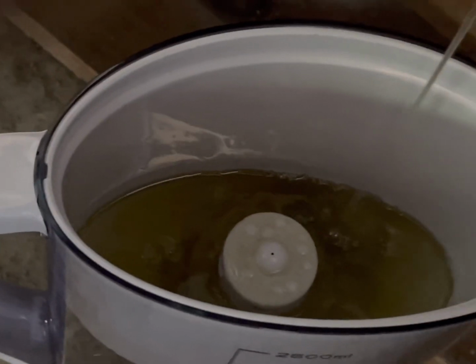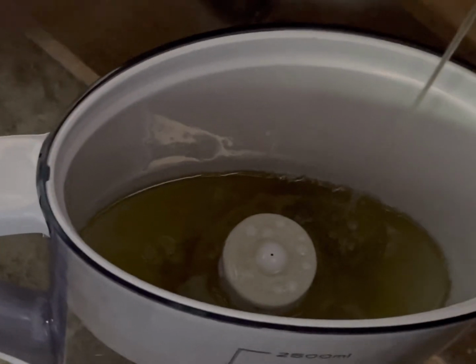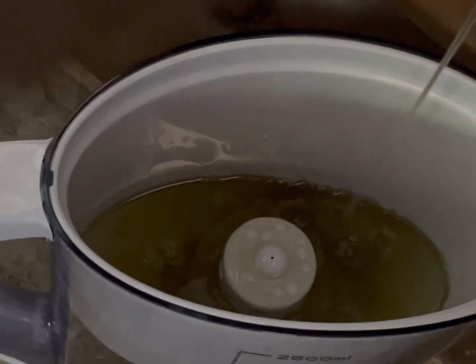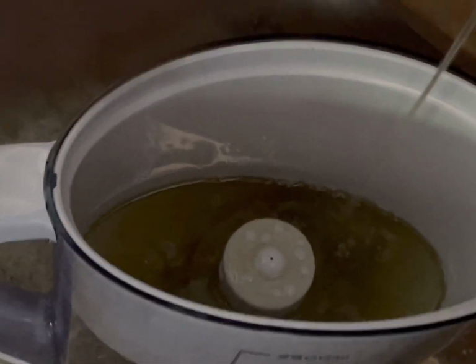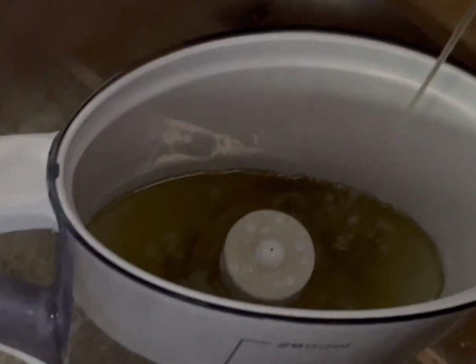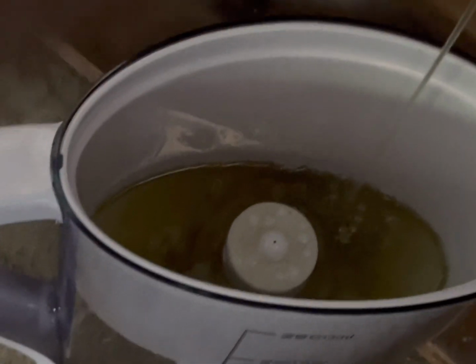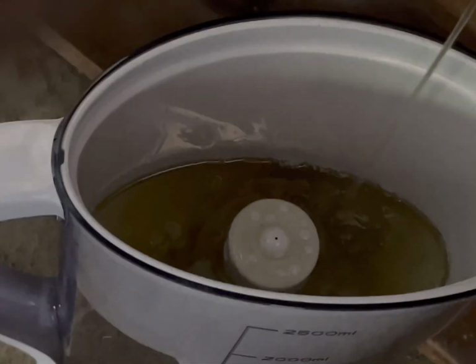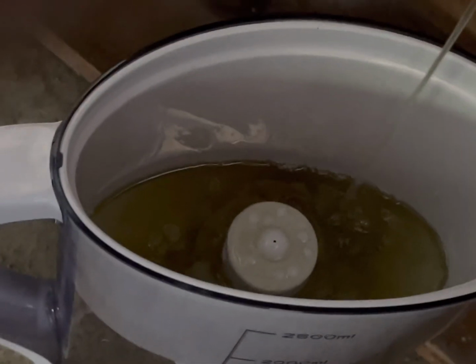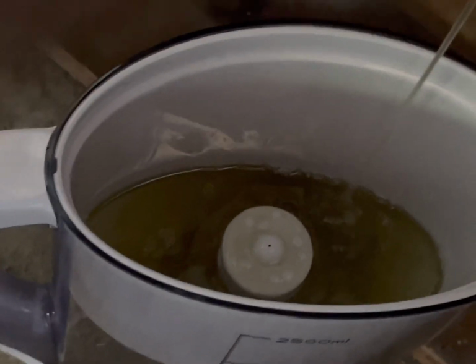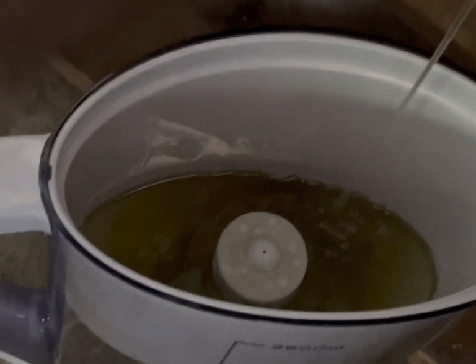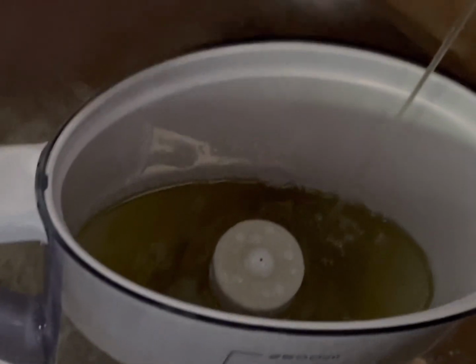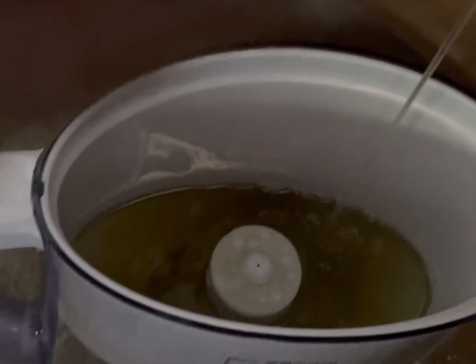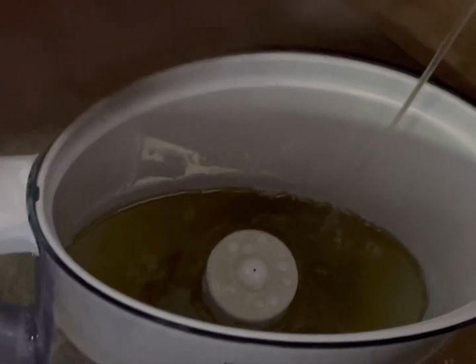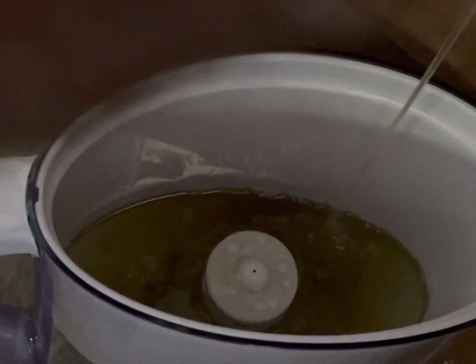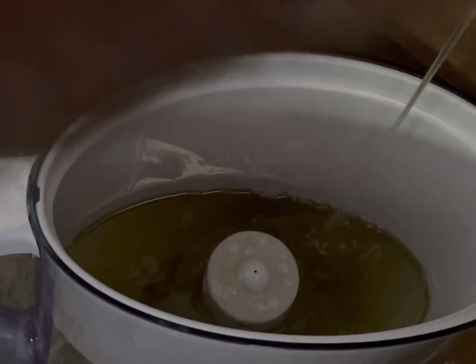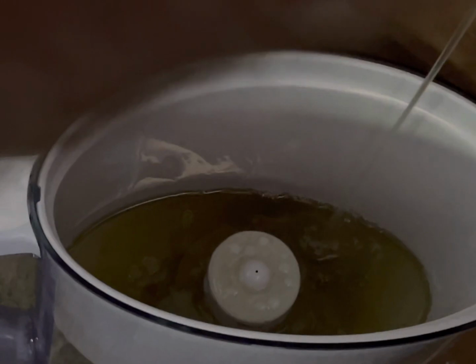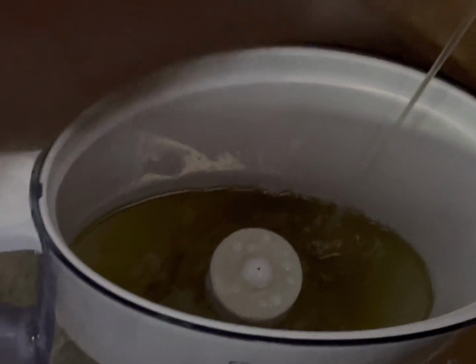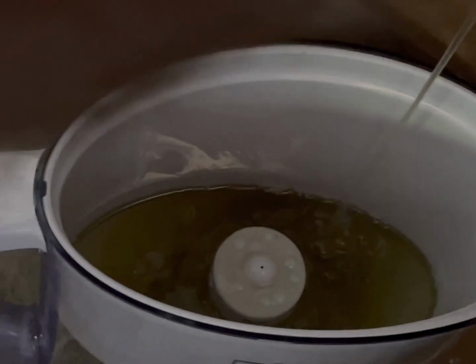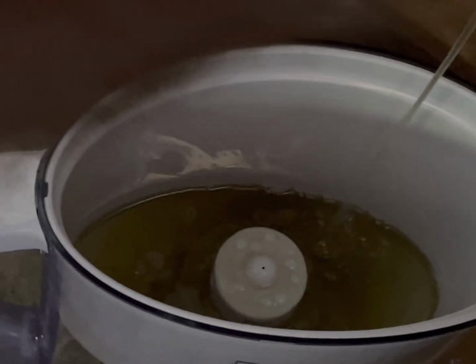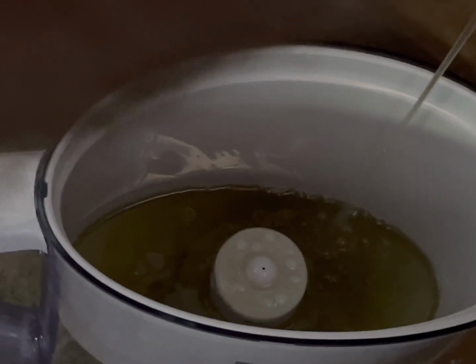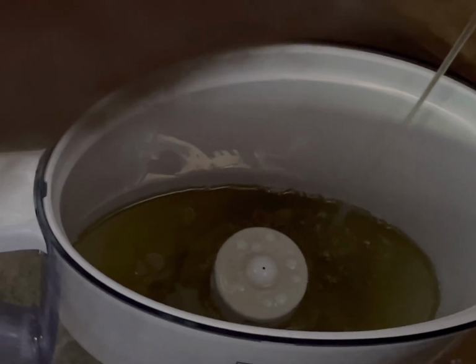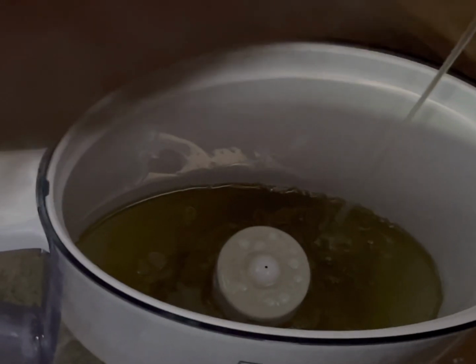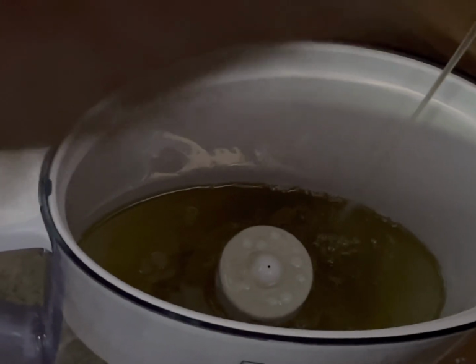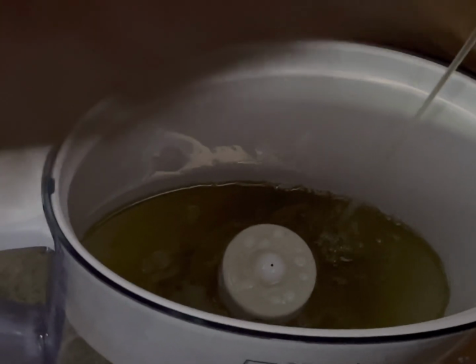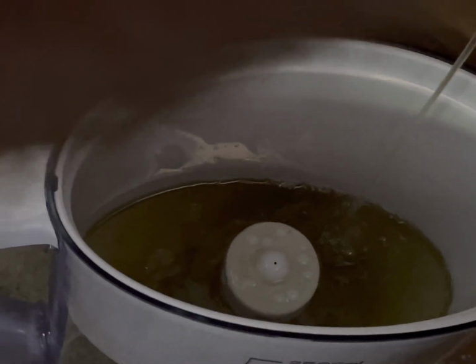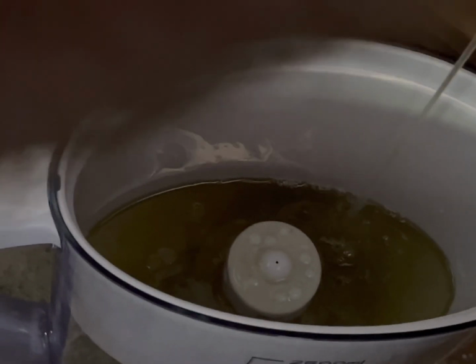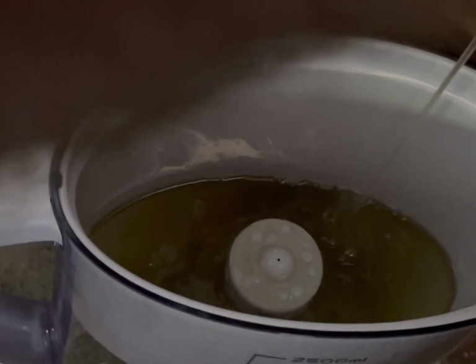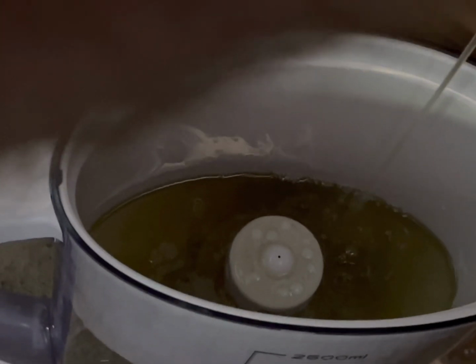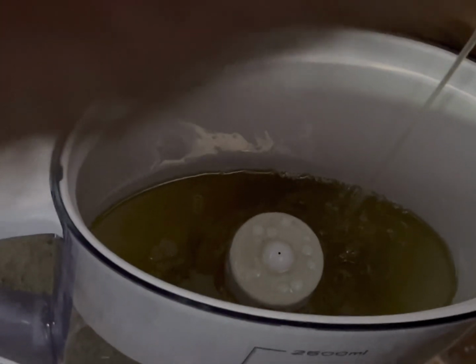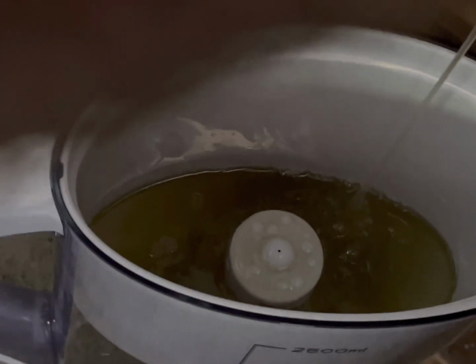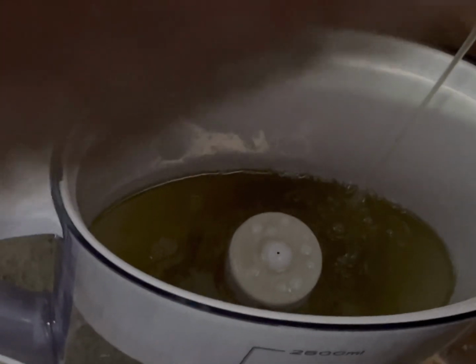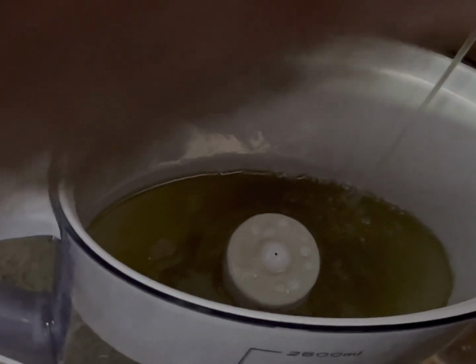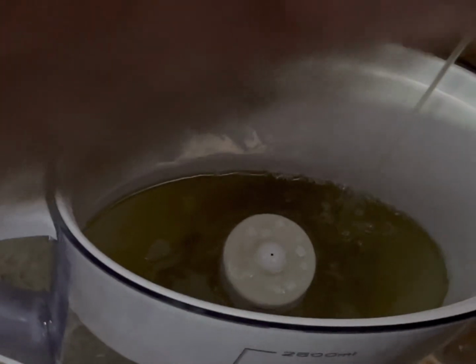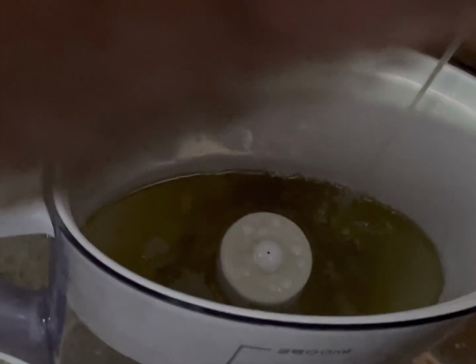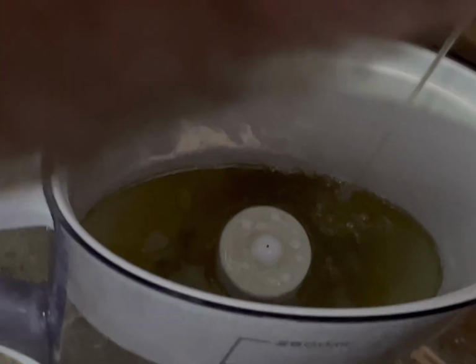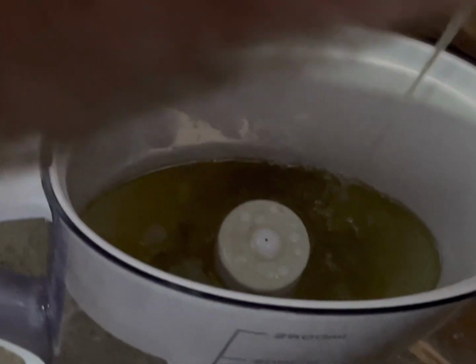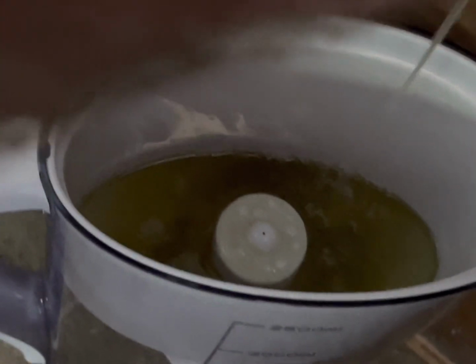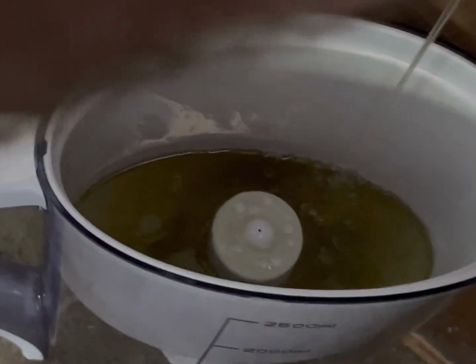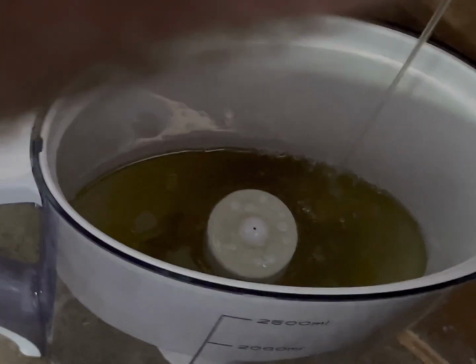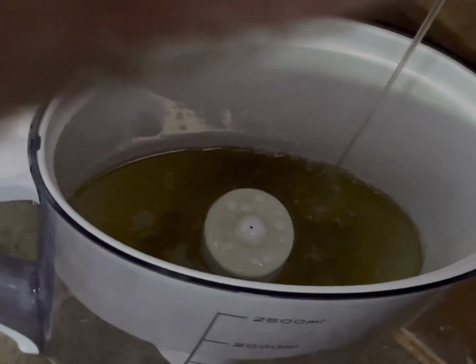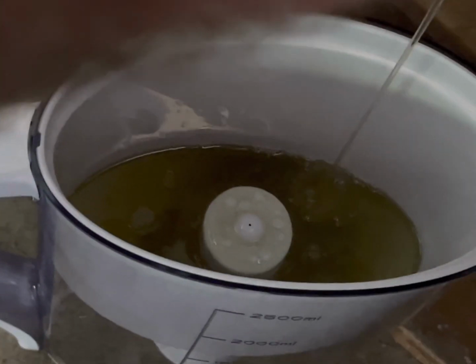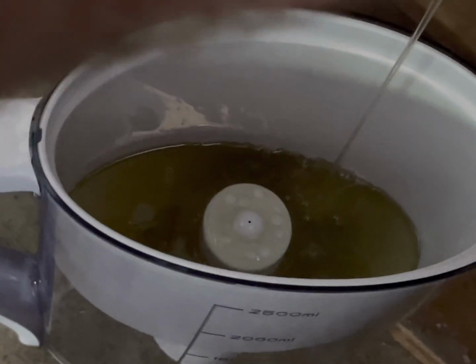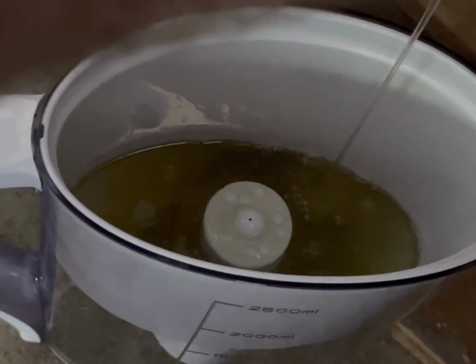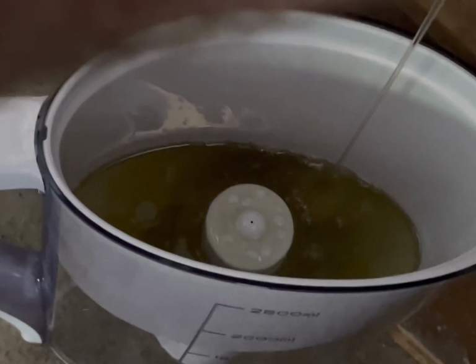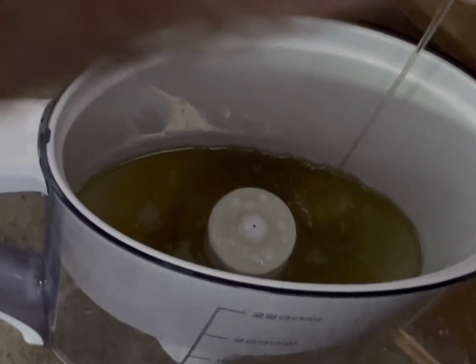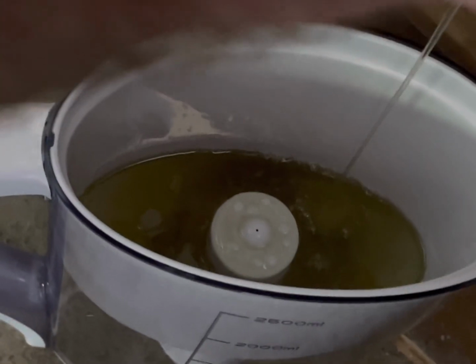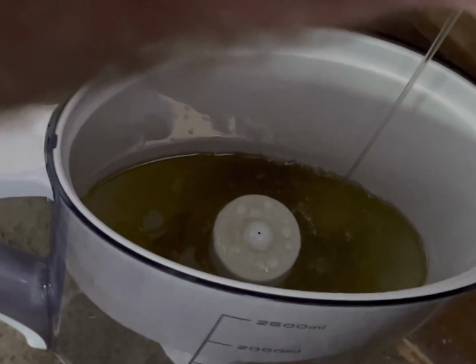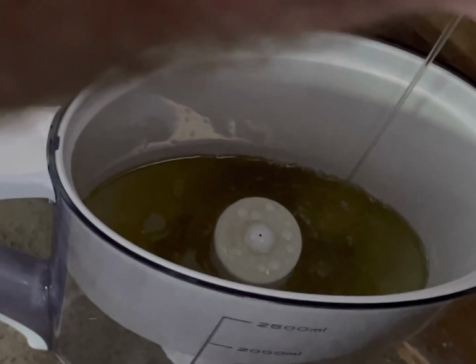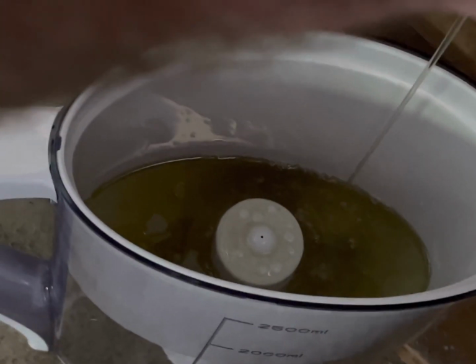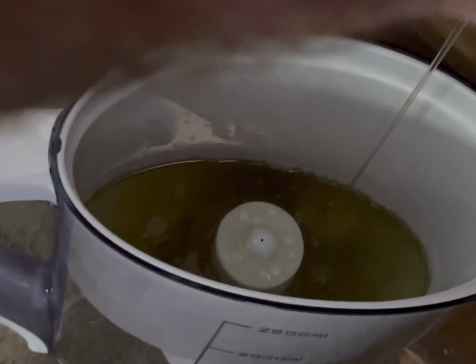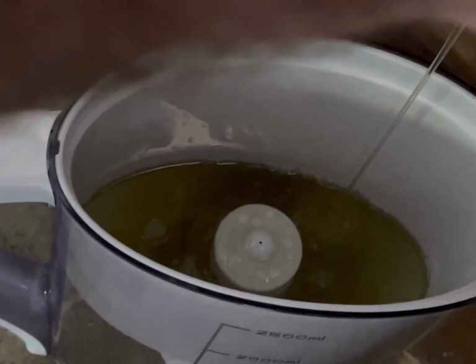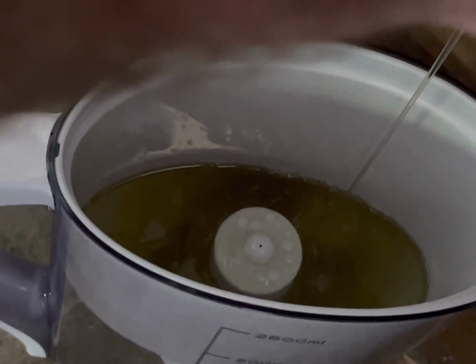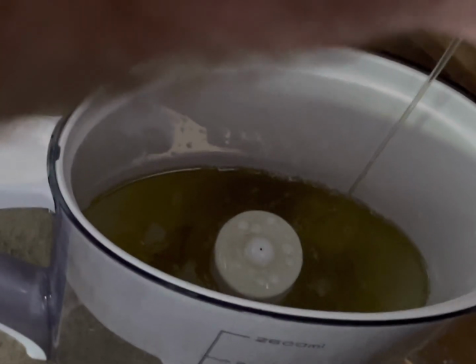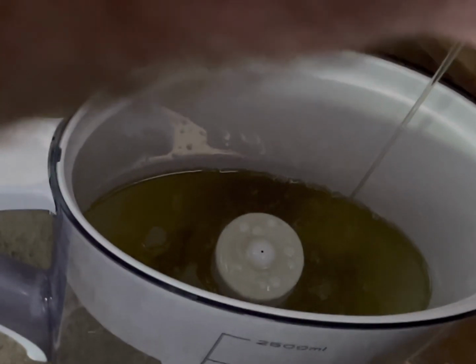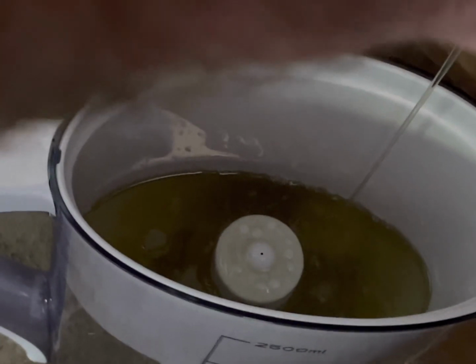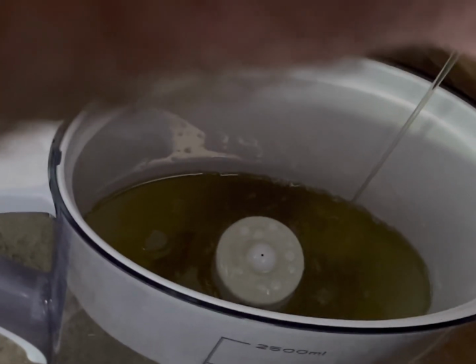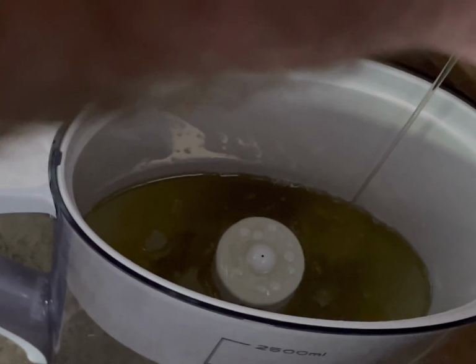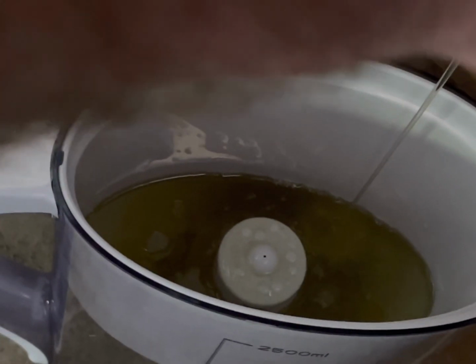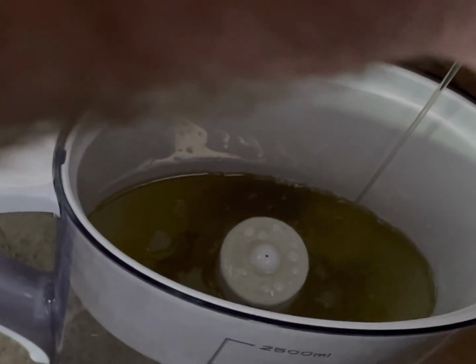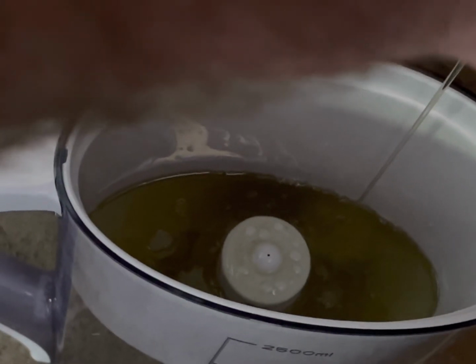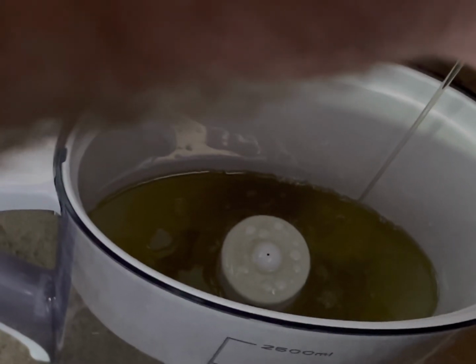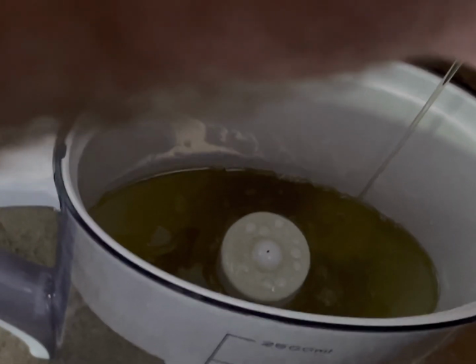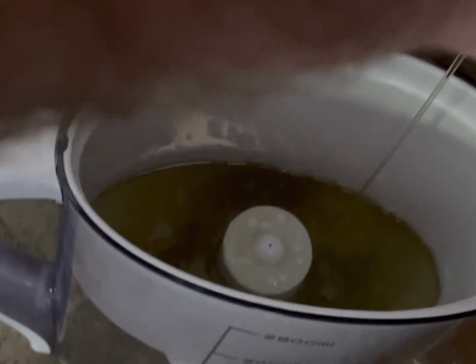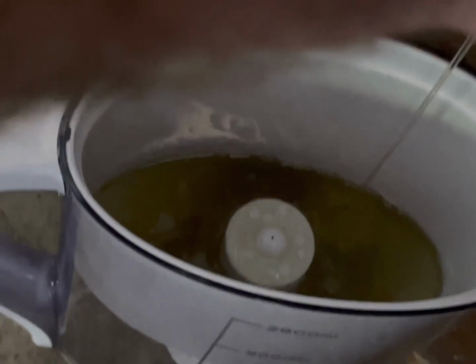It's pretty dirty, honestly. It didn't look that dirty in the machine. It's definitely cloudy, for sure.